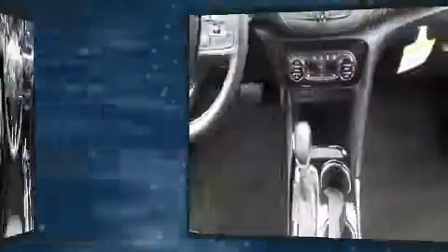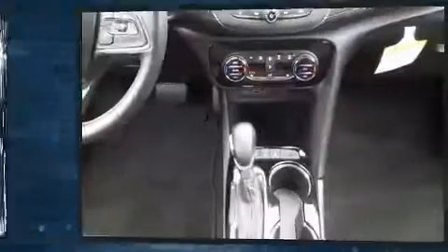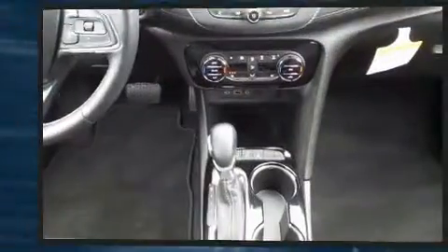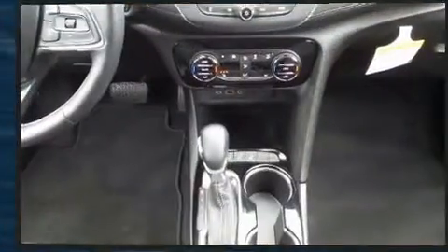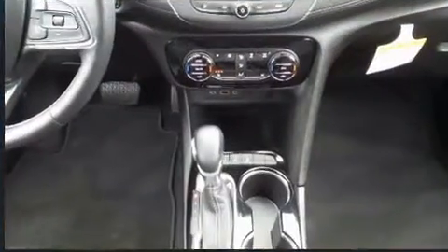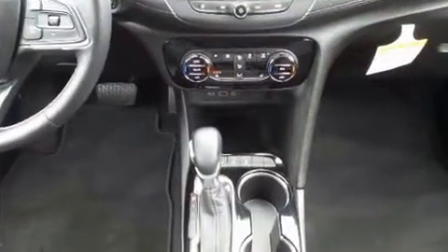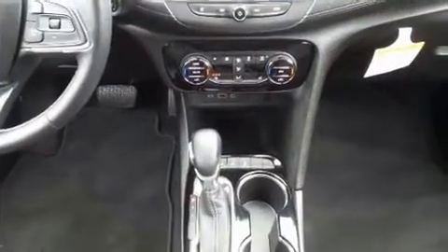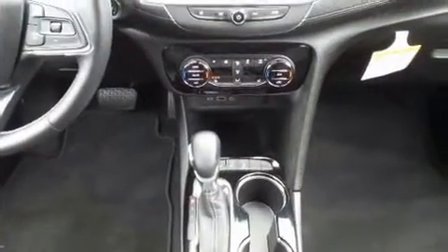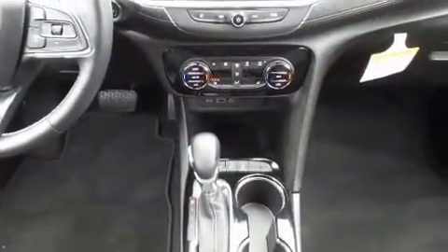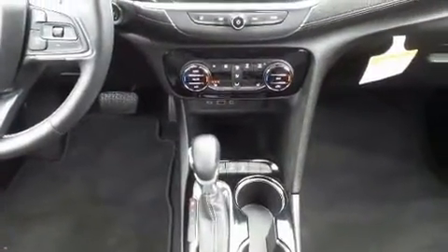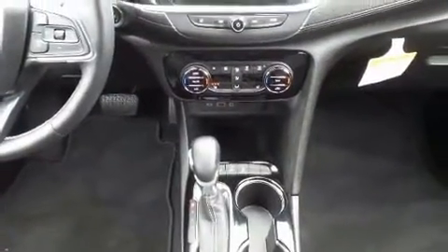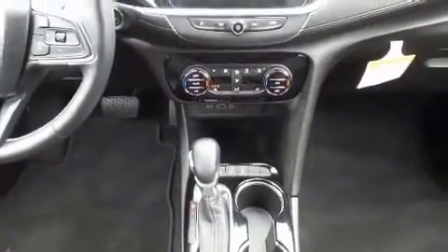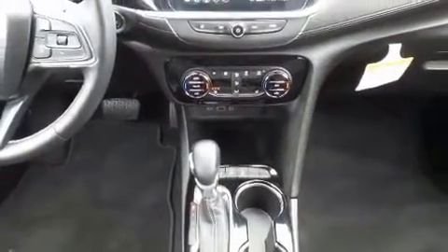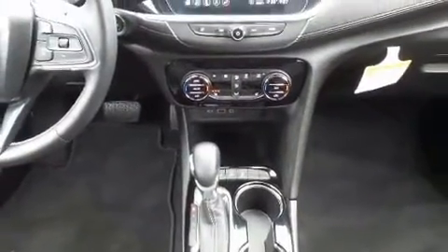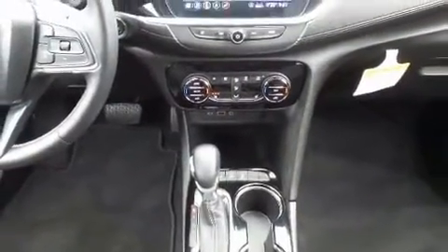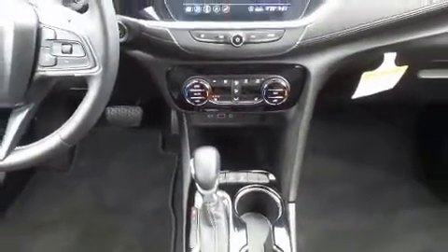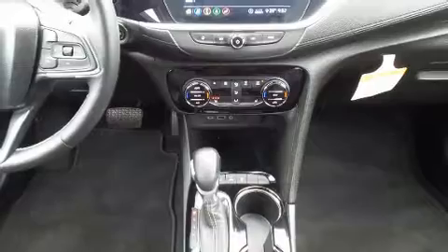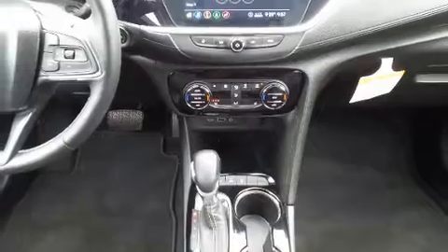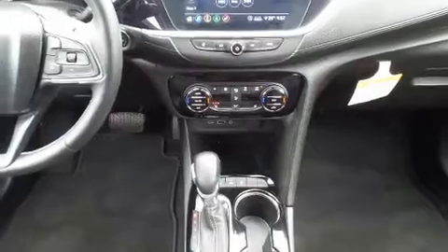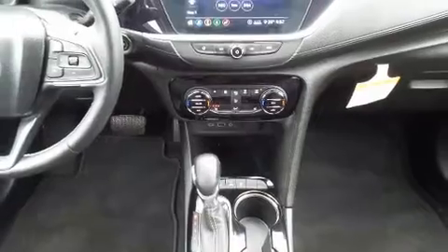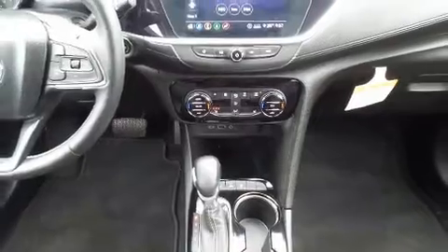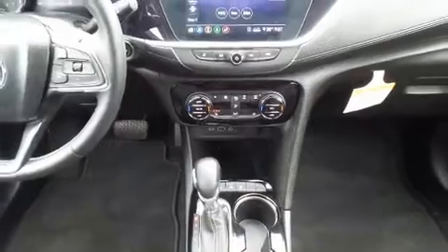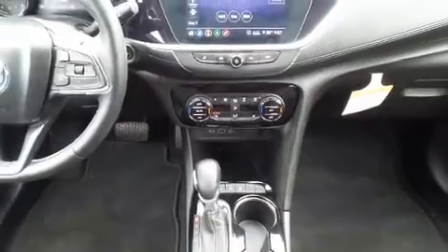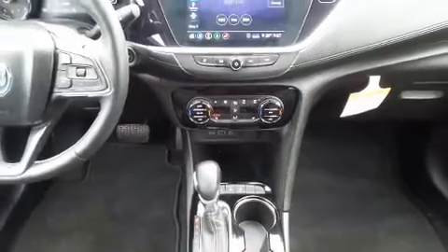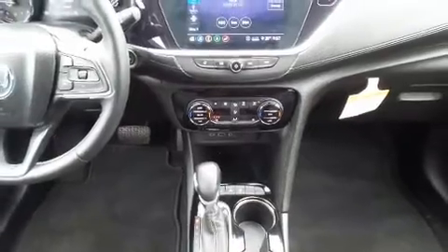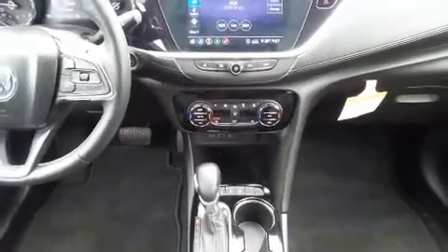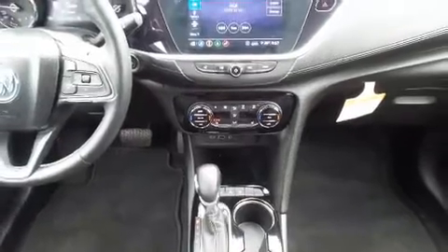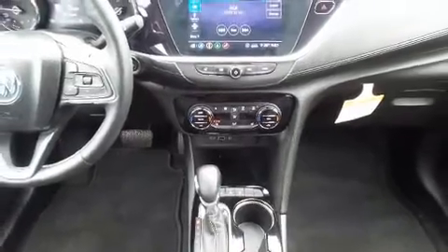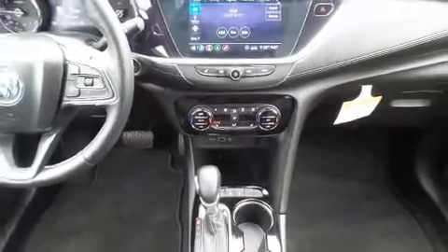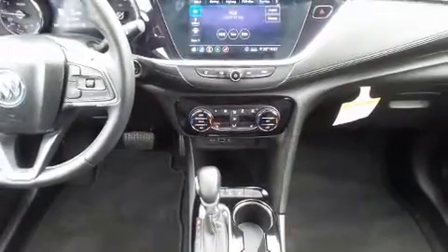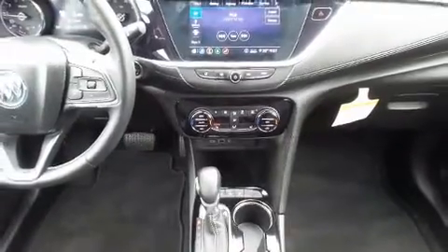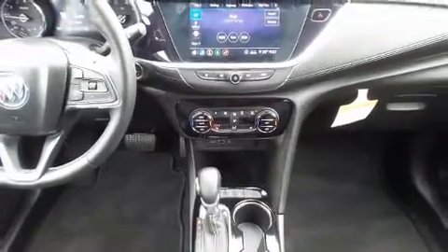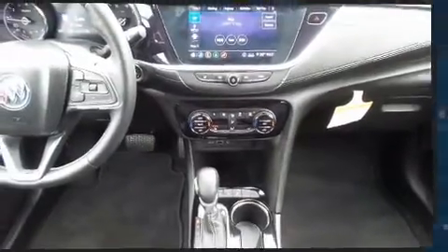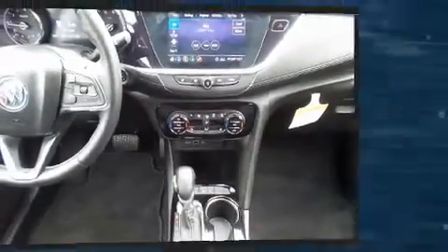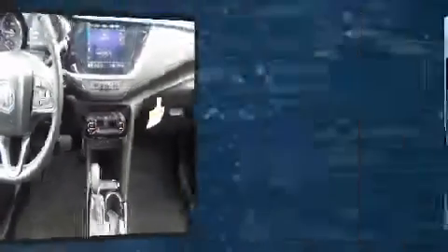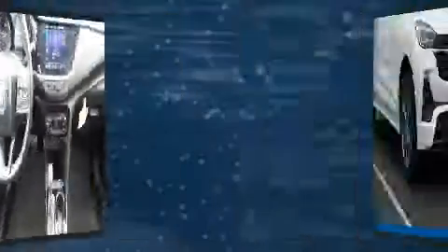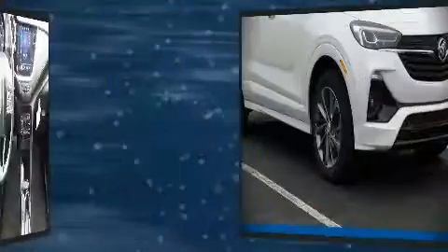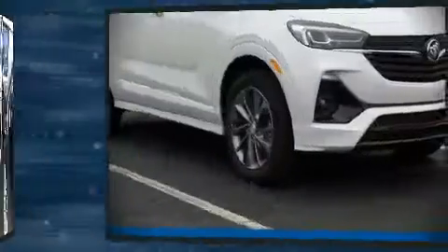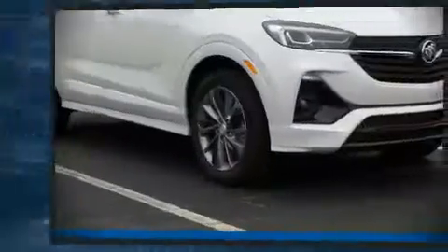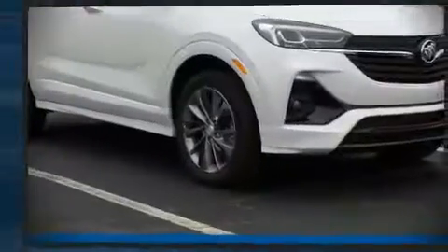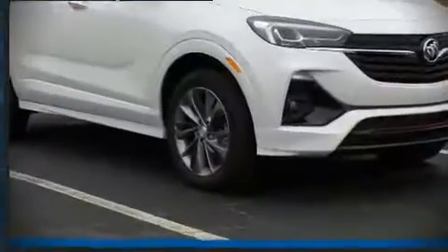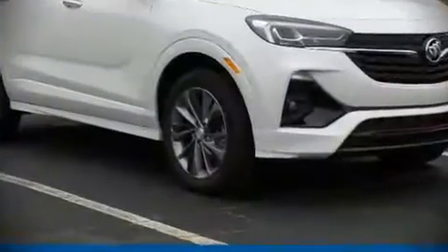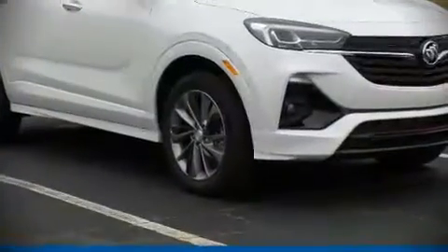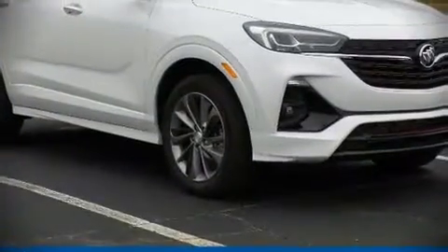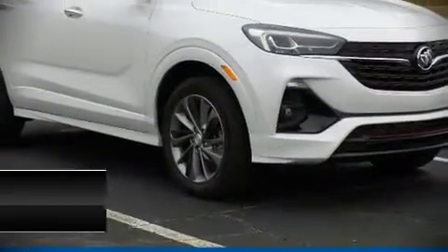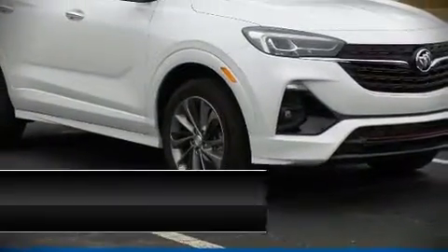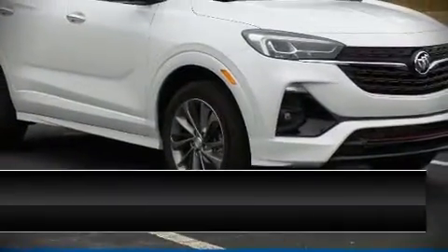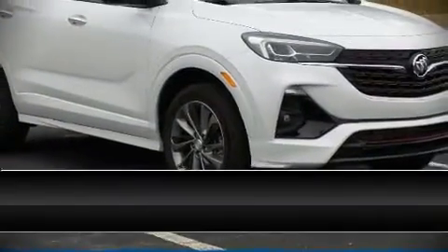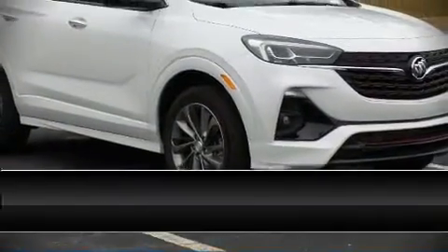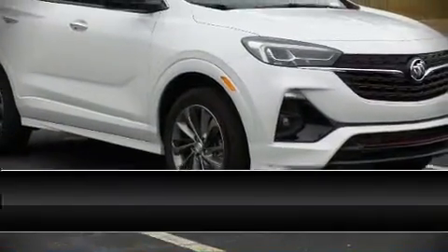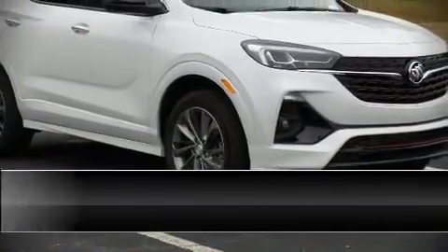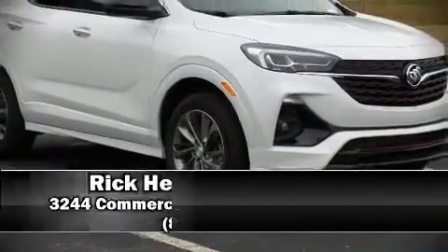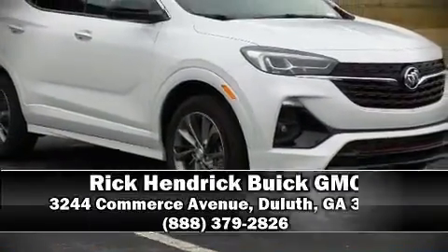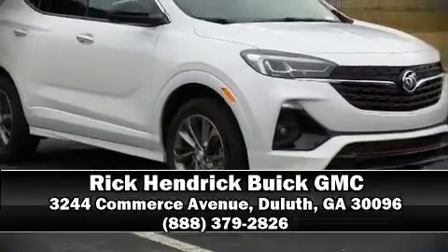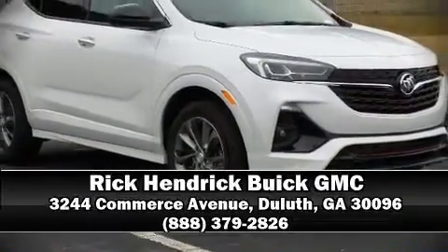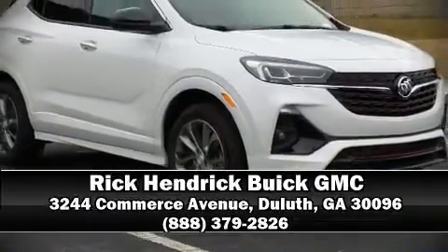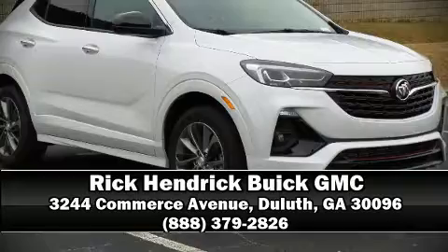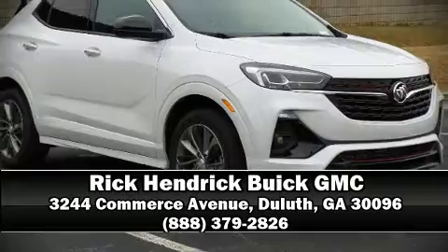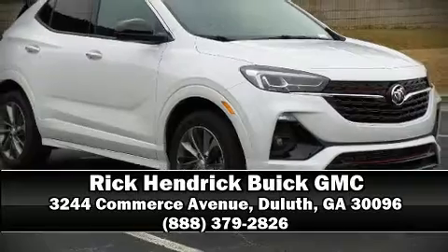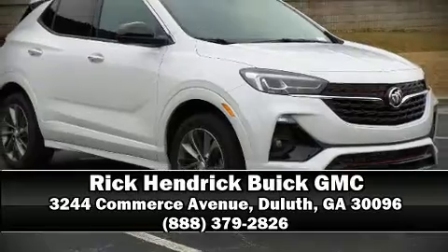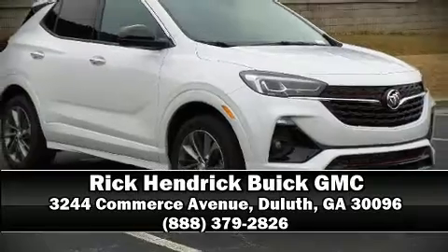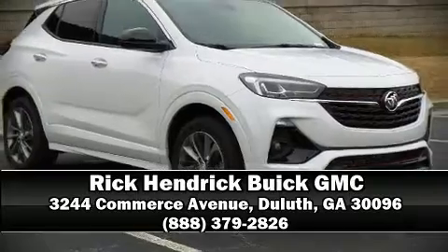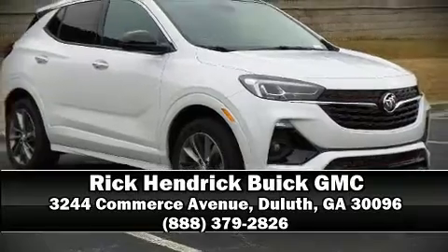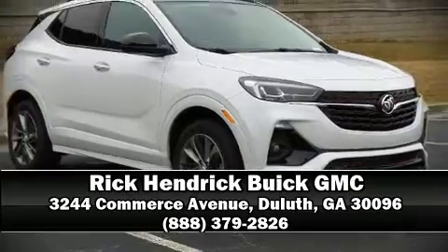Dynamic stability control supplements the drivetrain. Stop by our dealership or give us a call for more information.